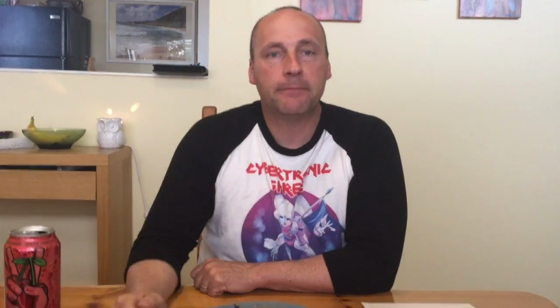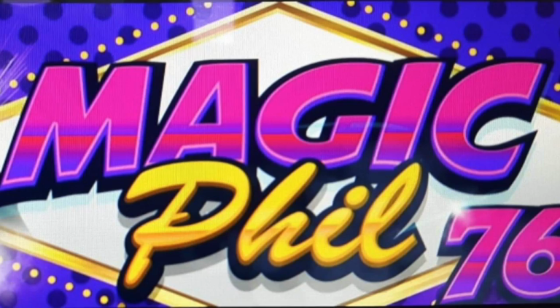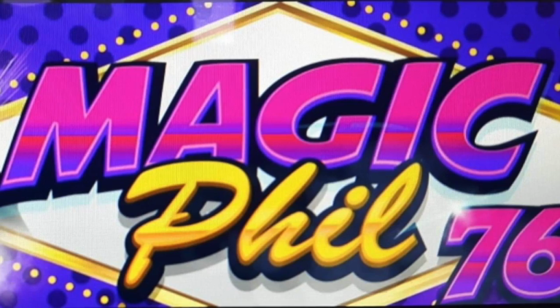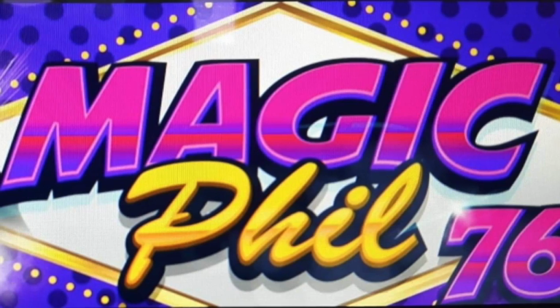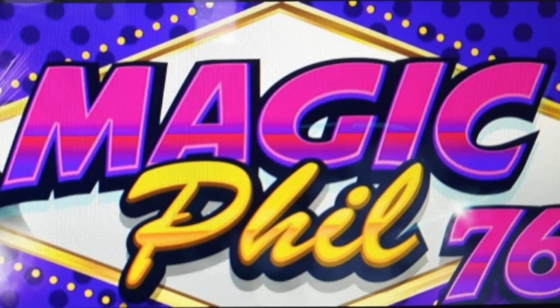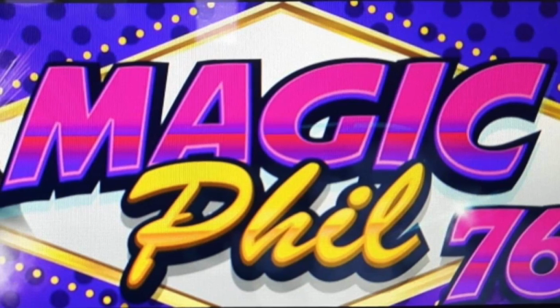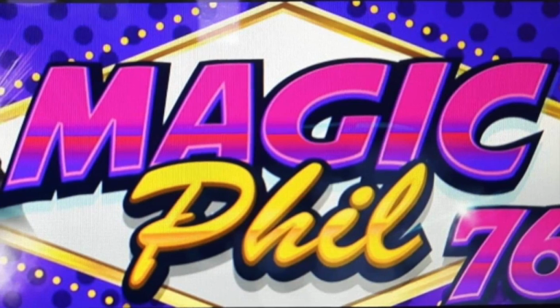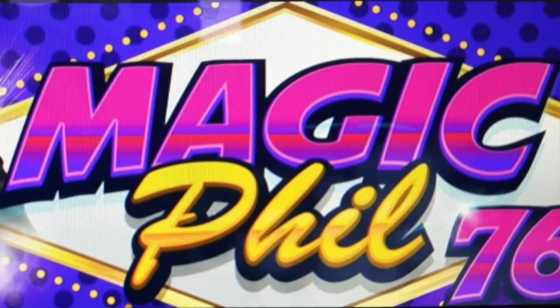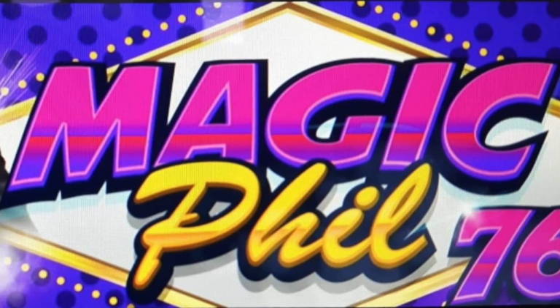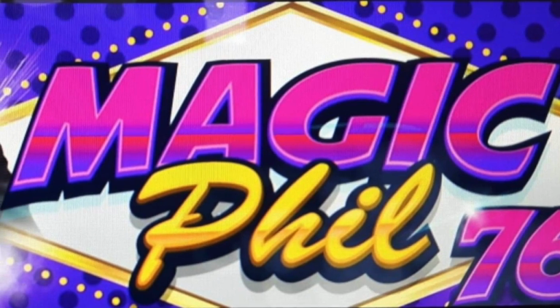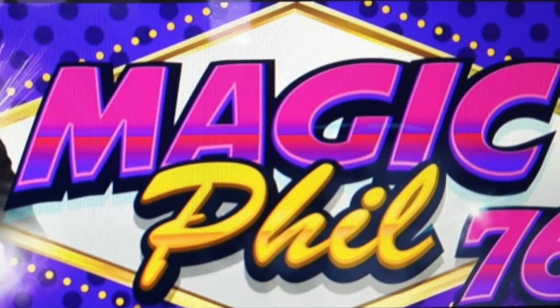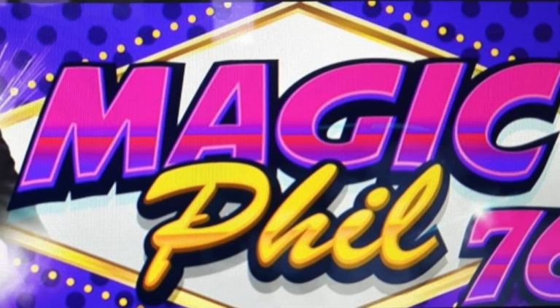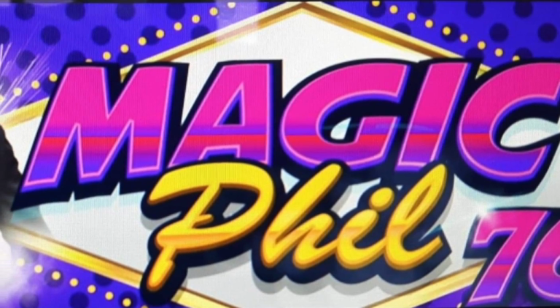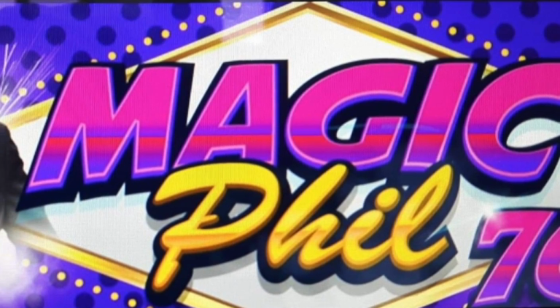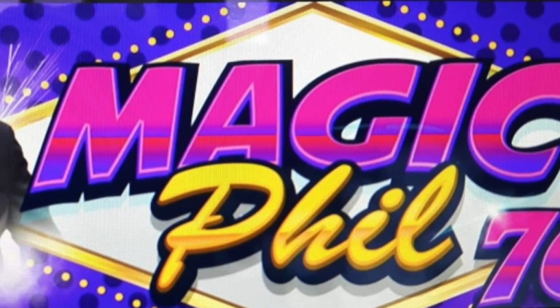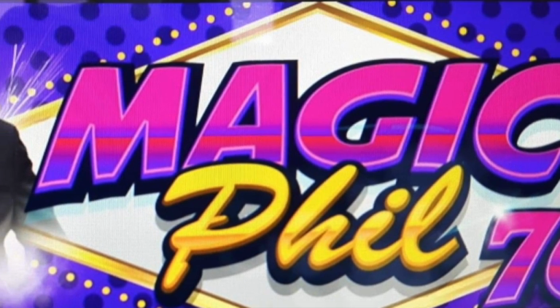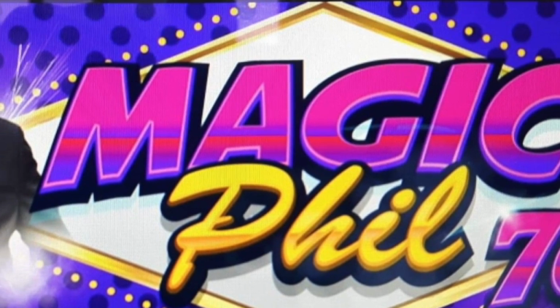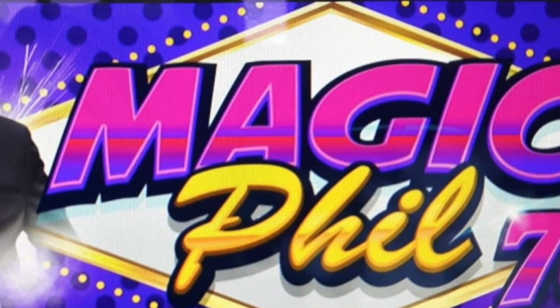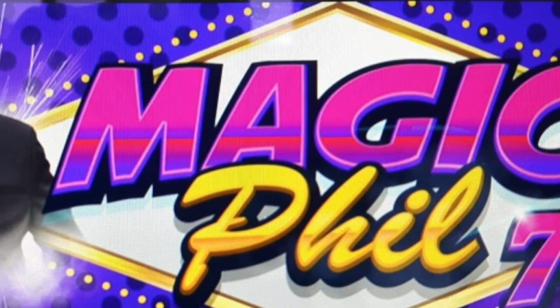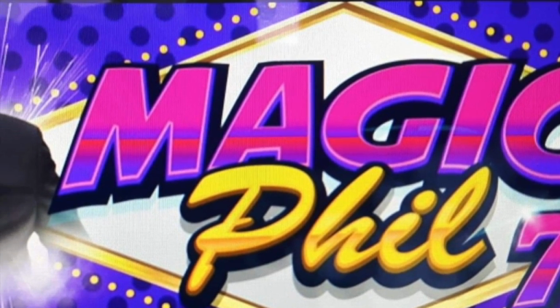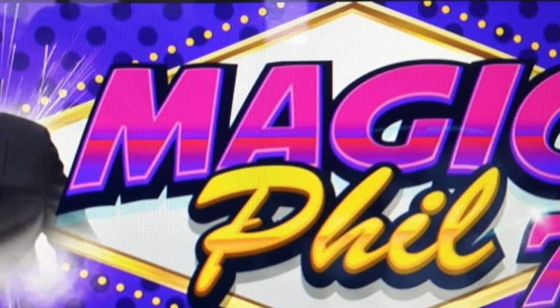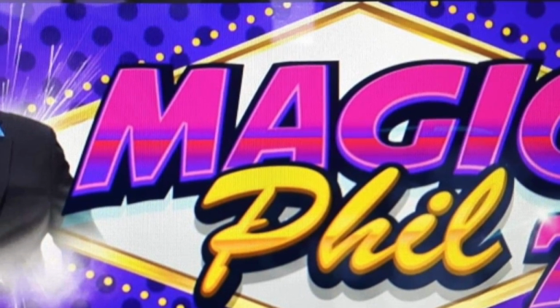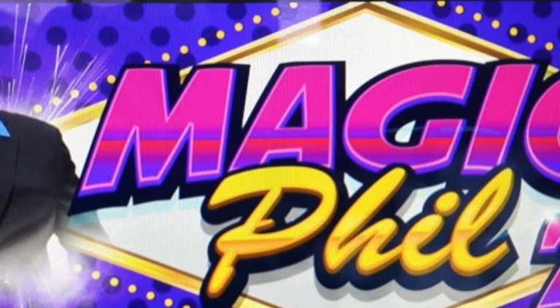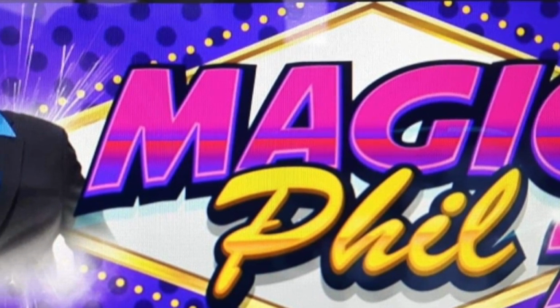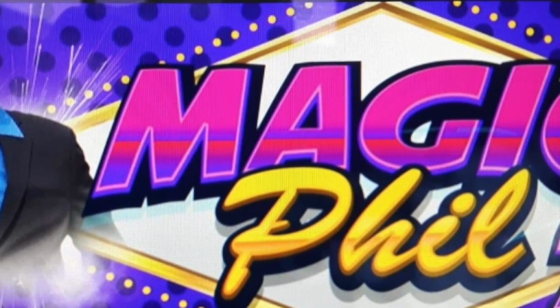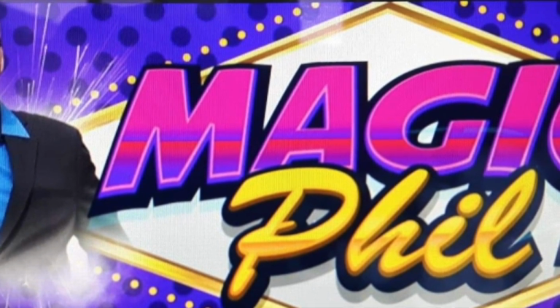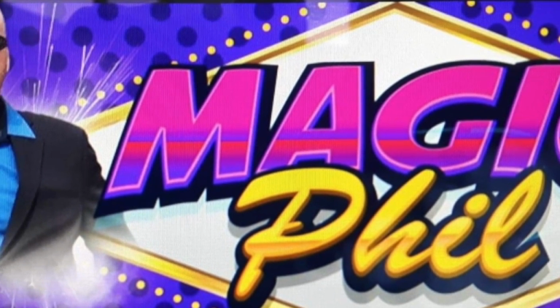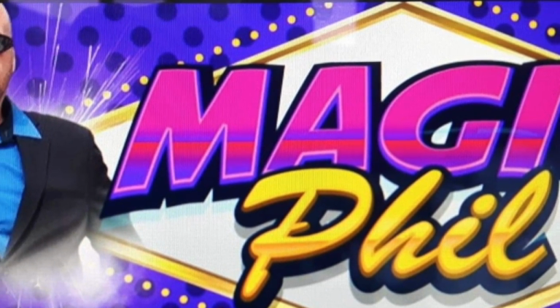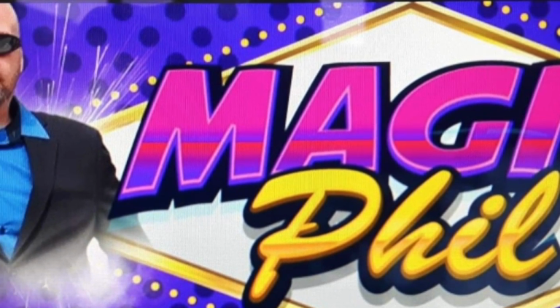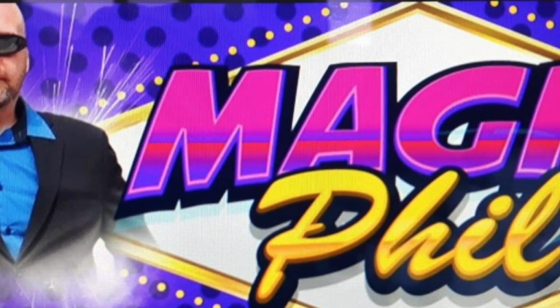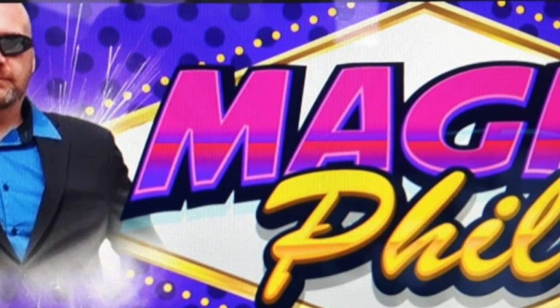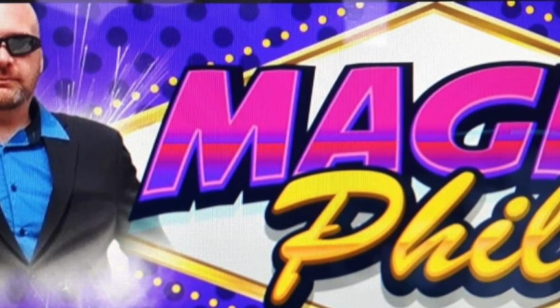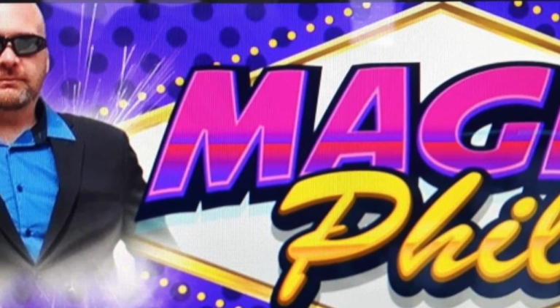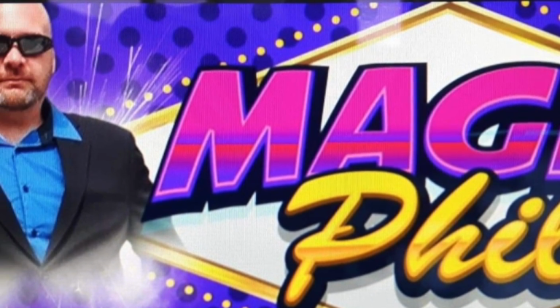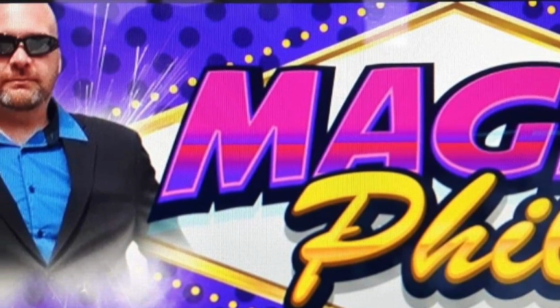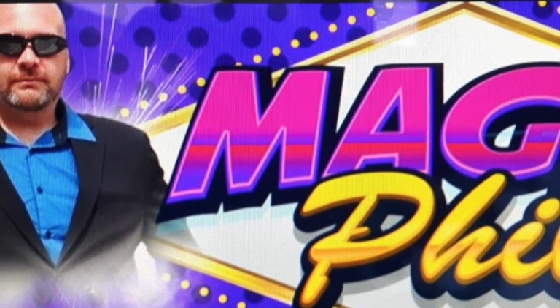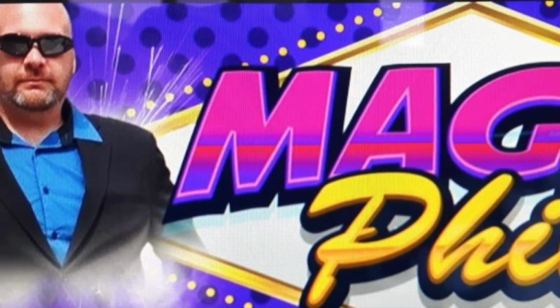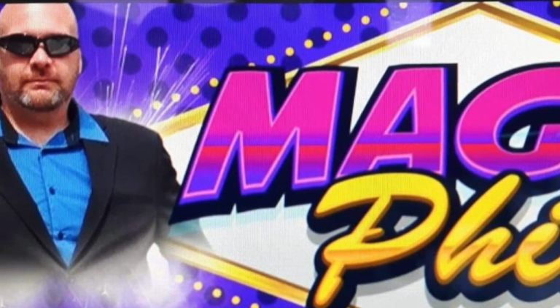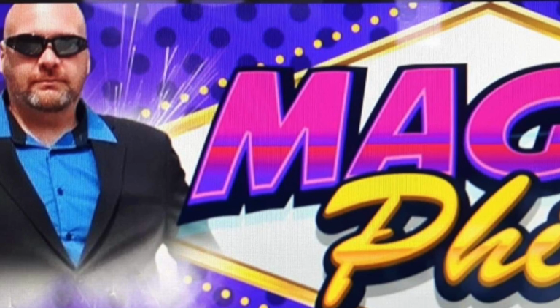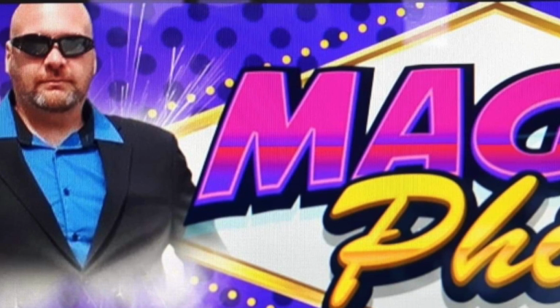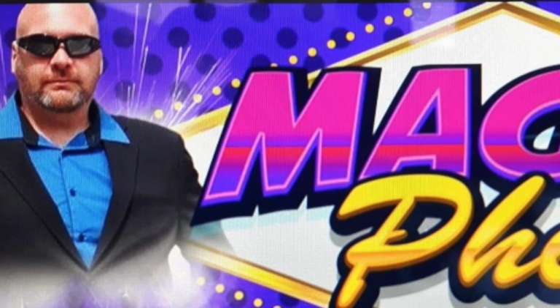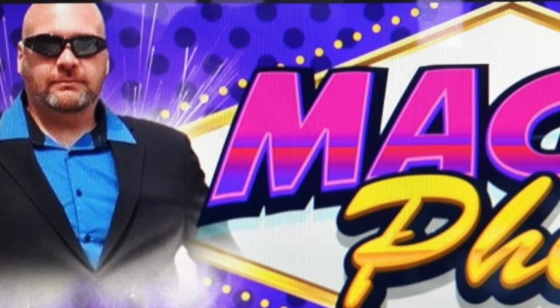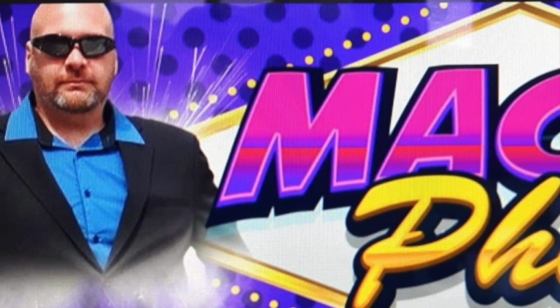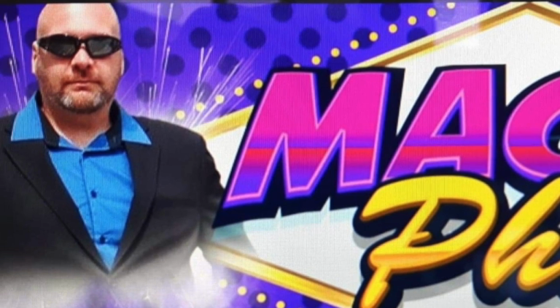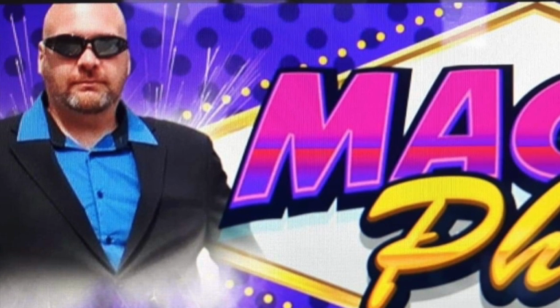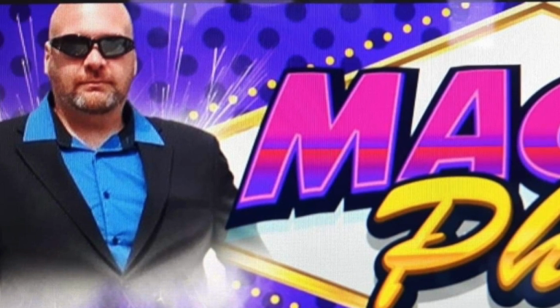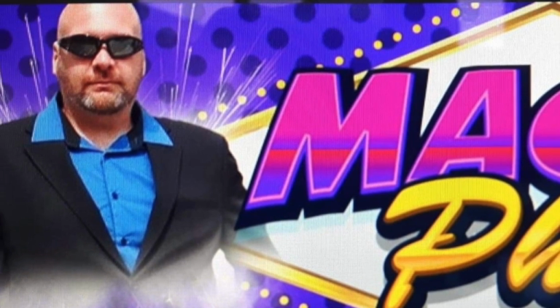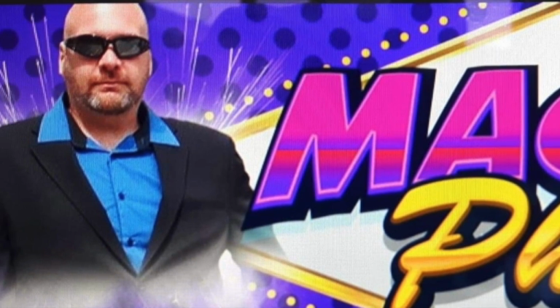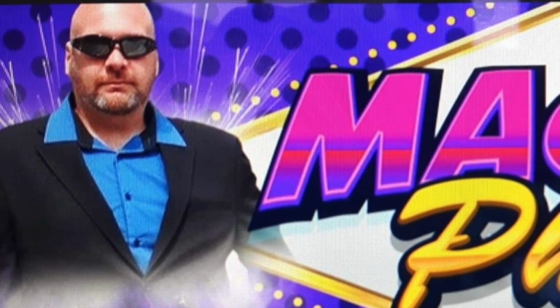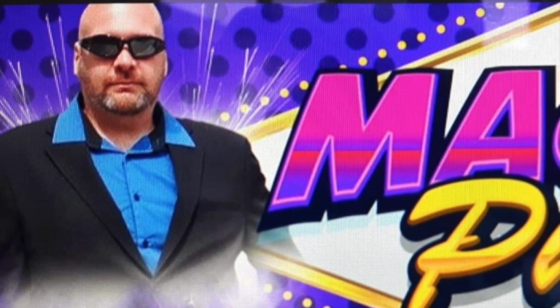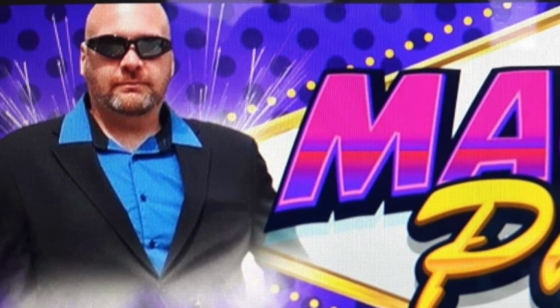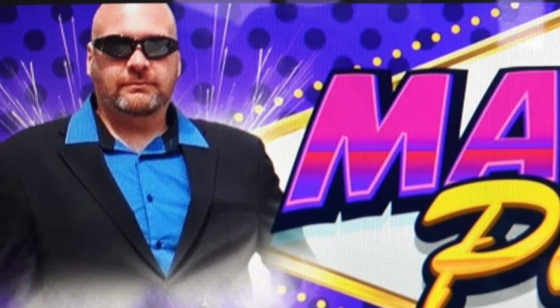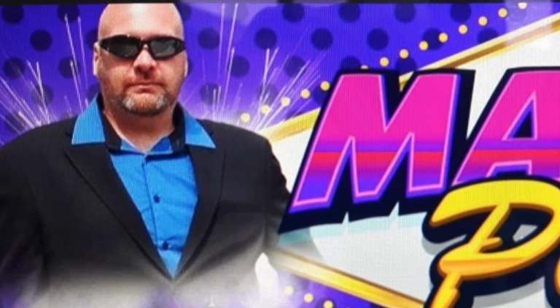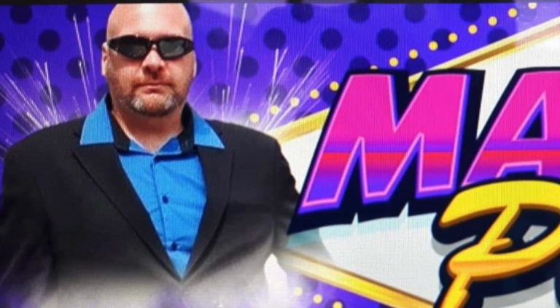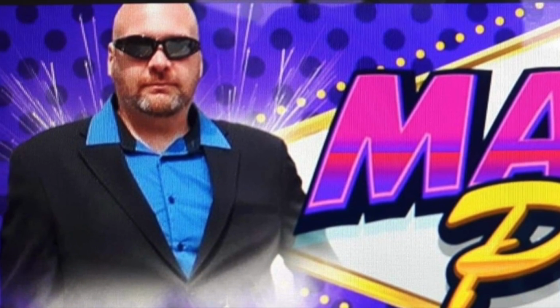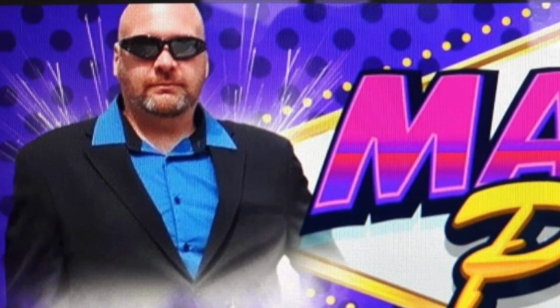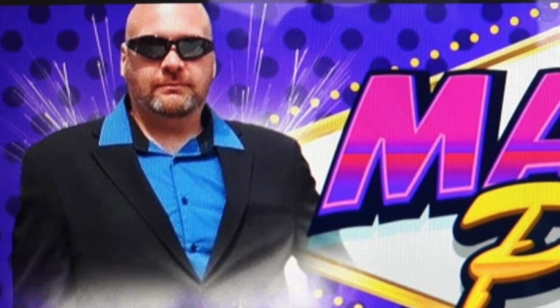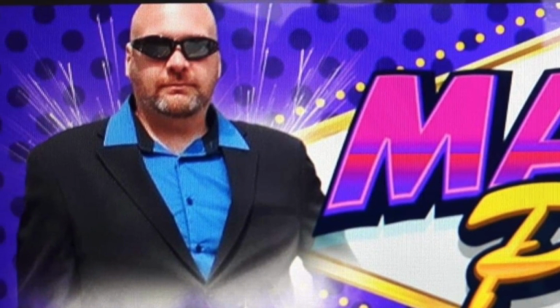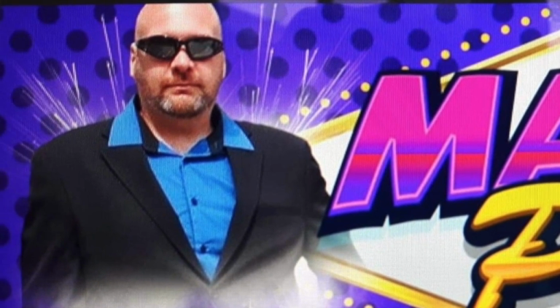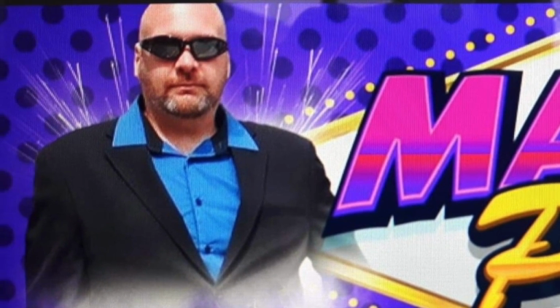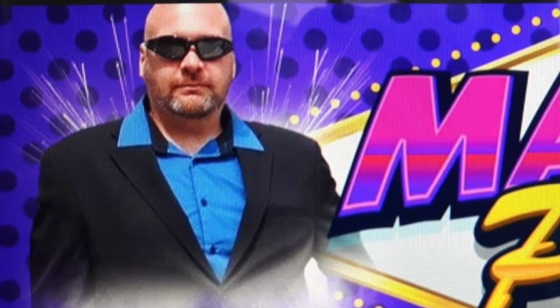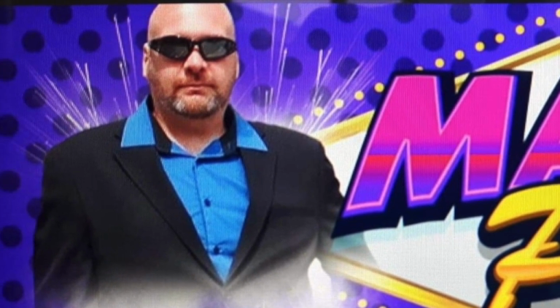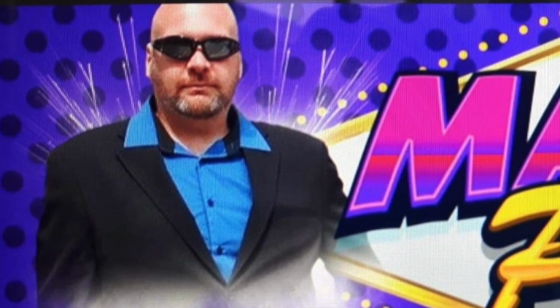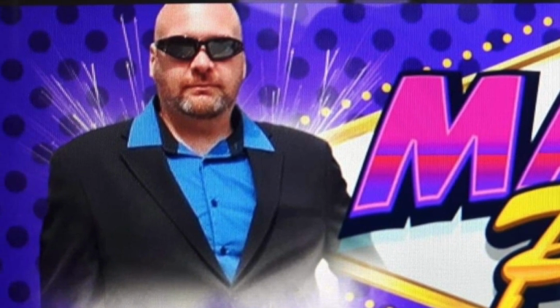The magic happens at Magic Phil's 76 — Magic Phil 76, it's where the magic happens.